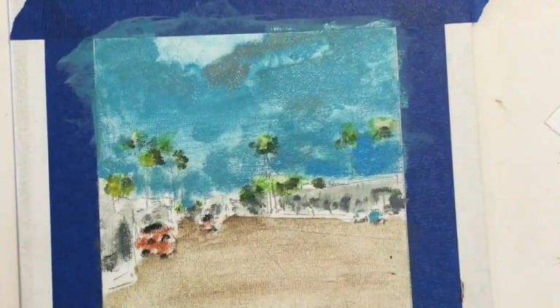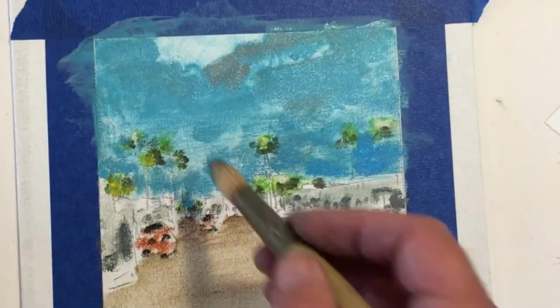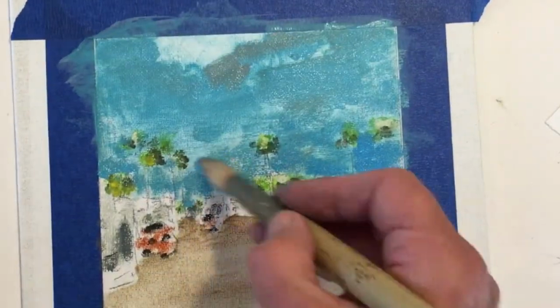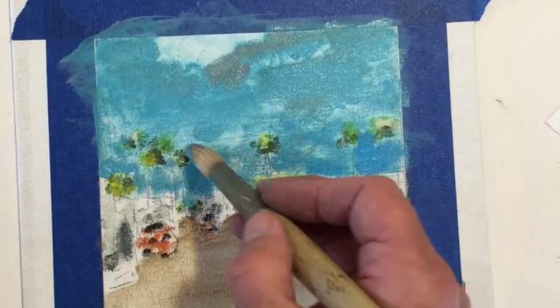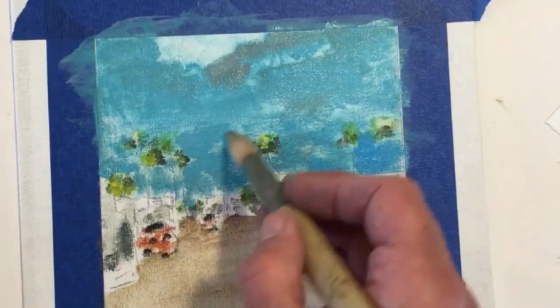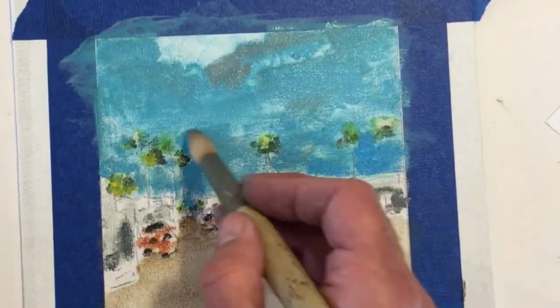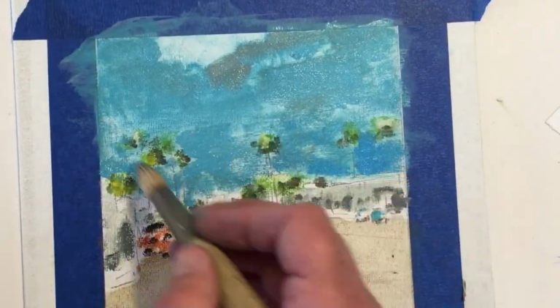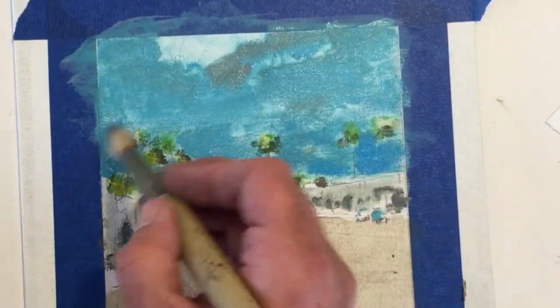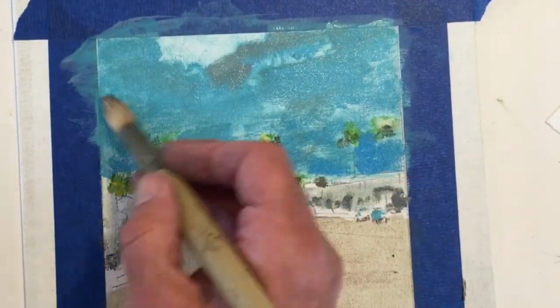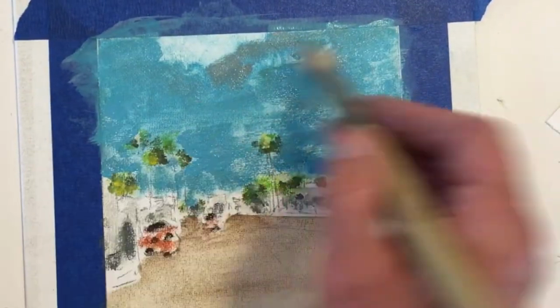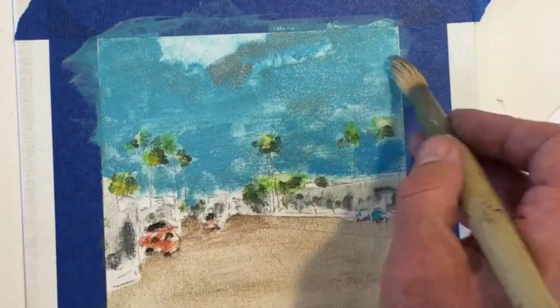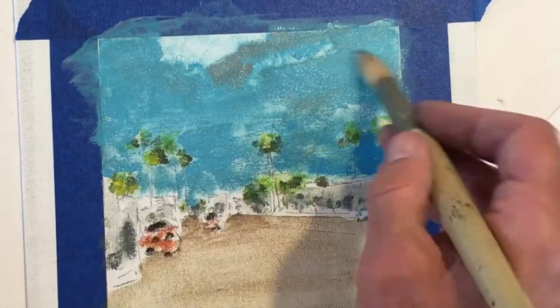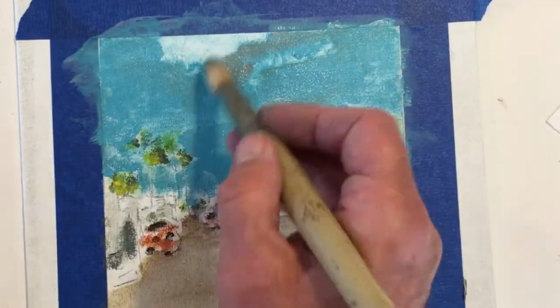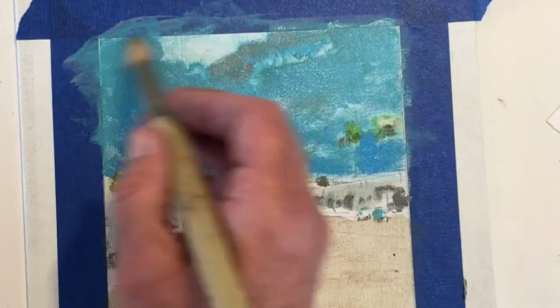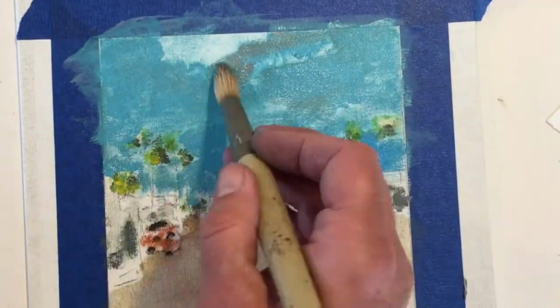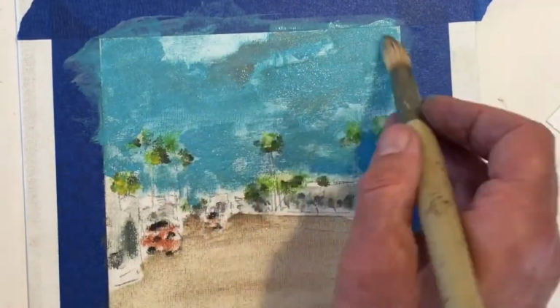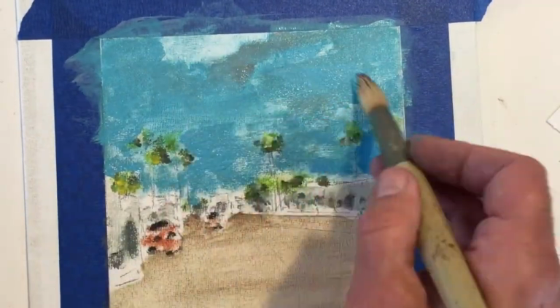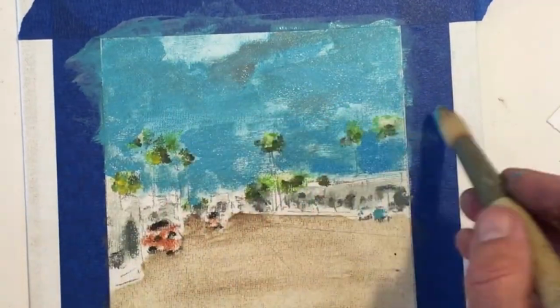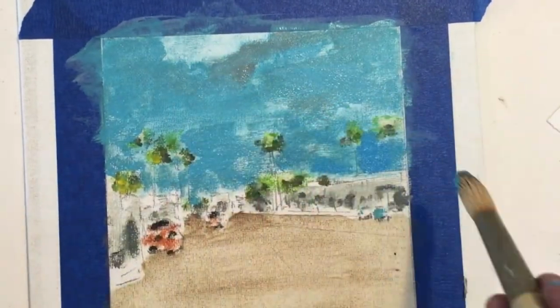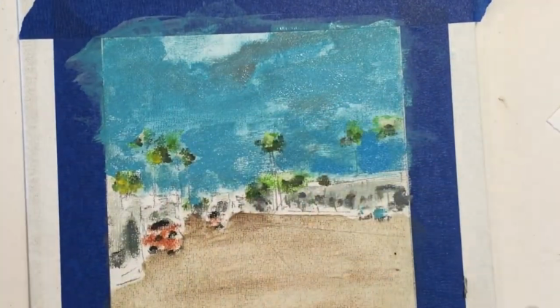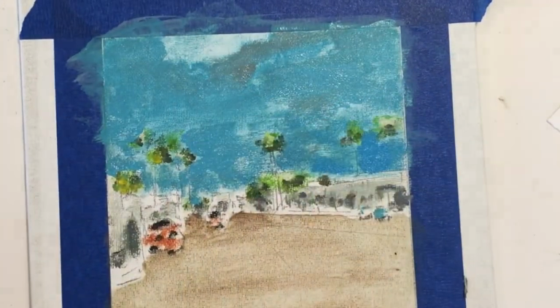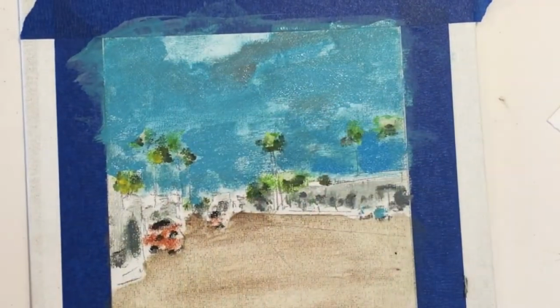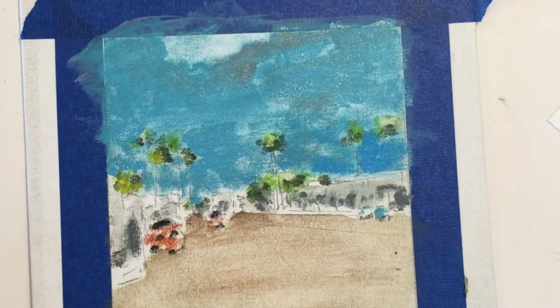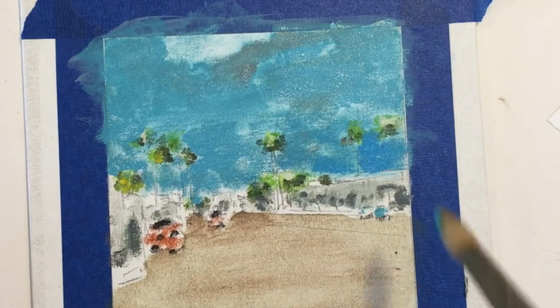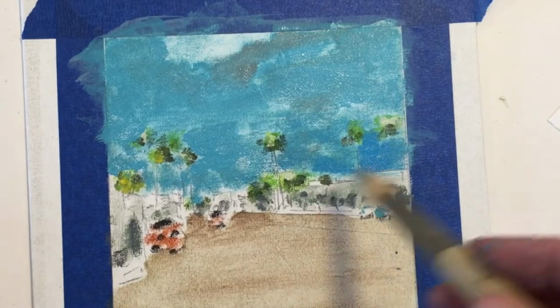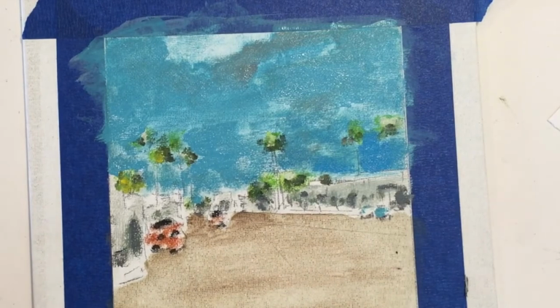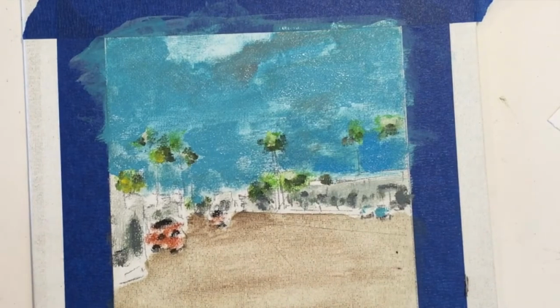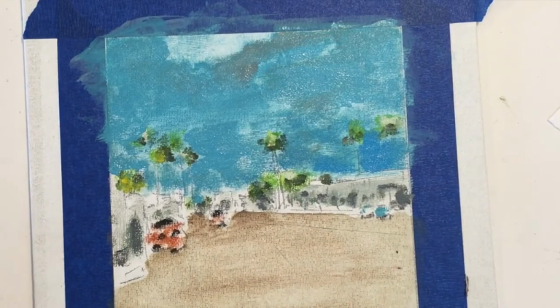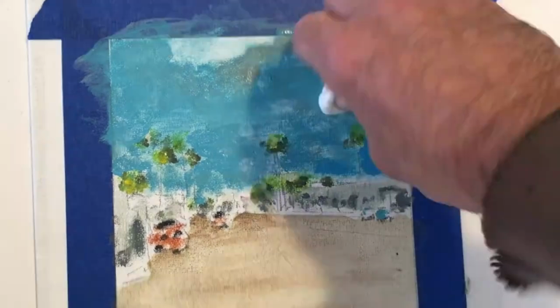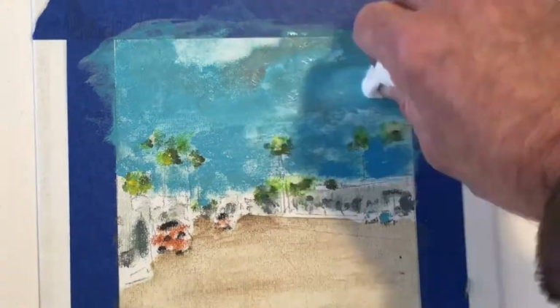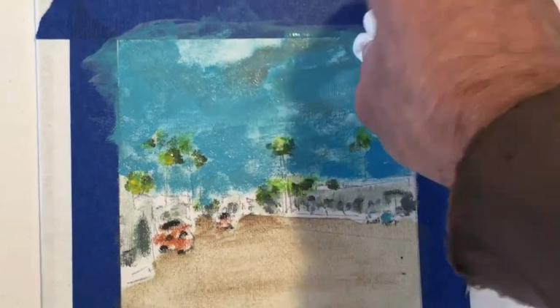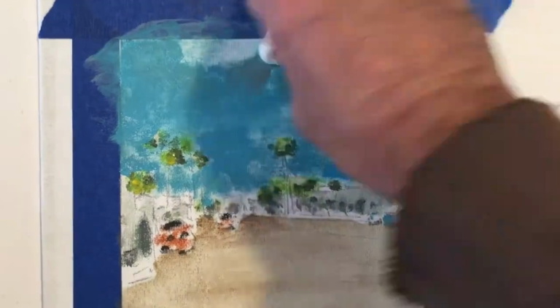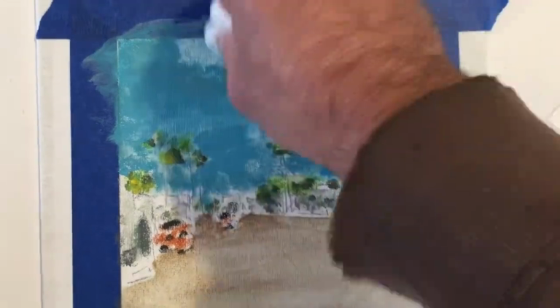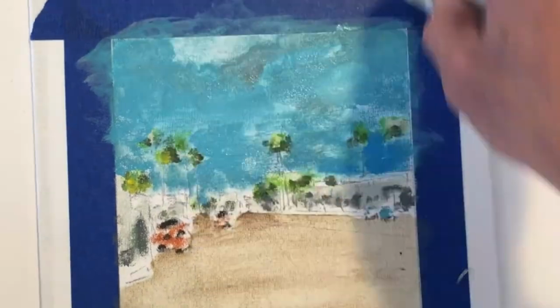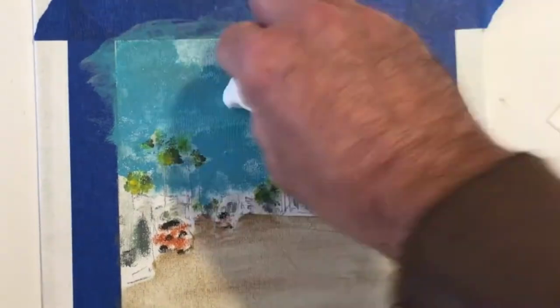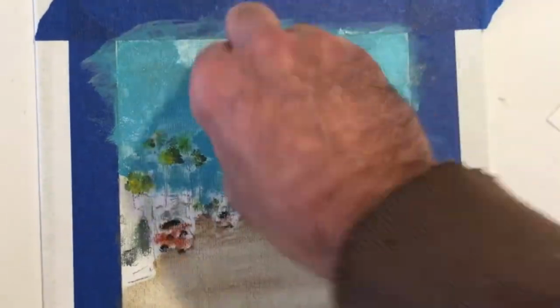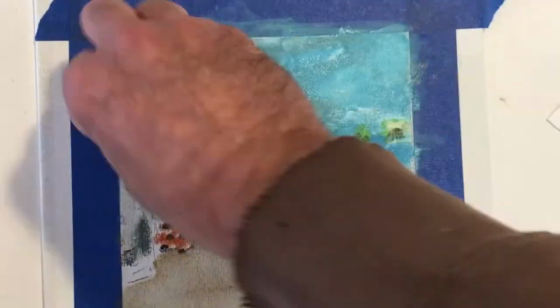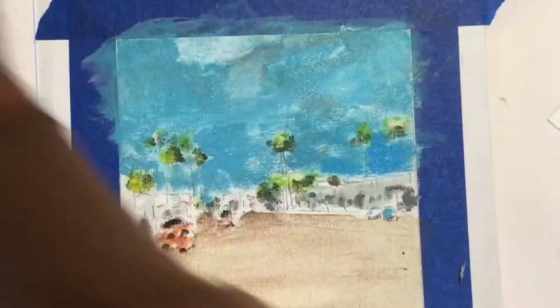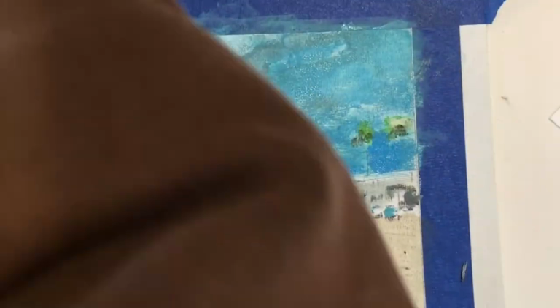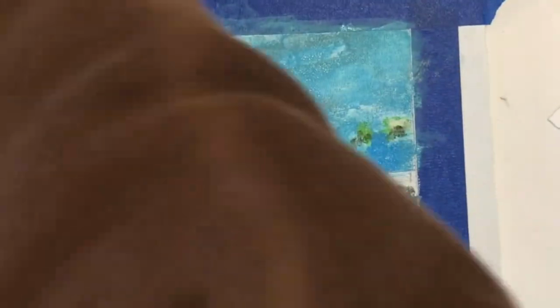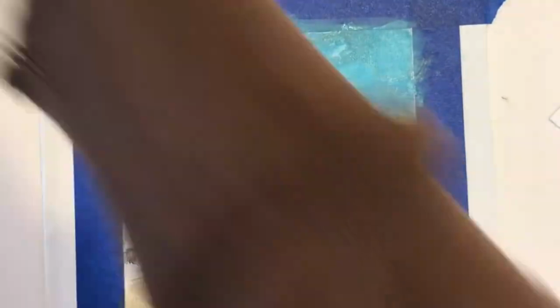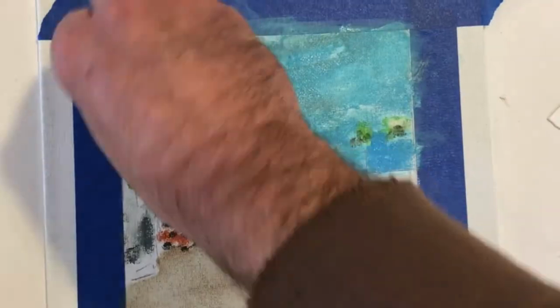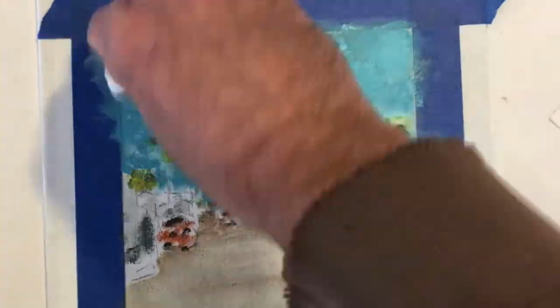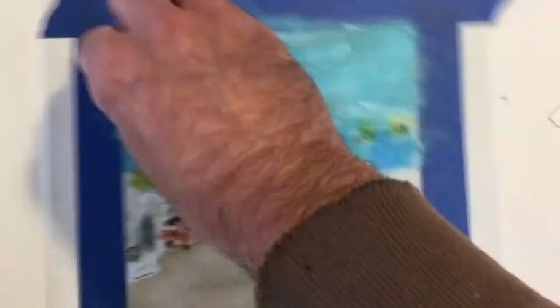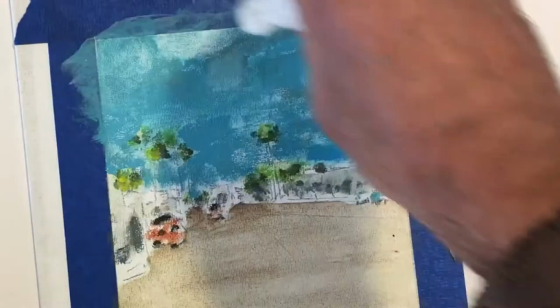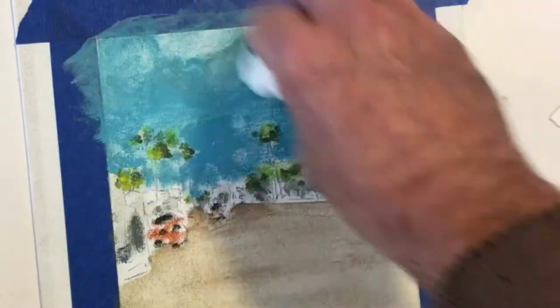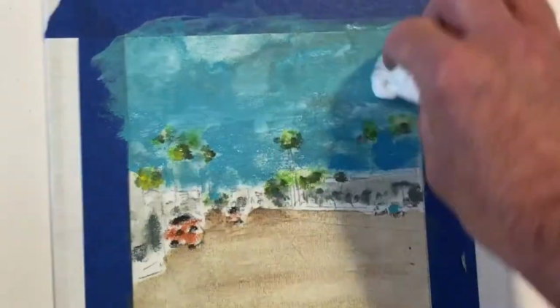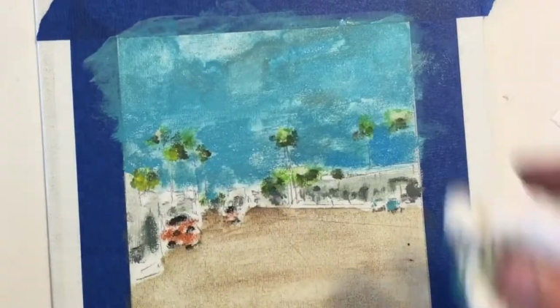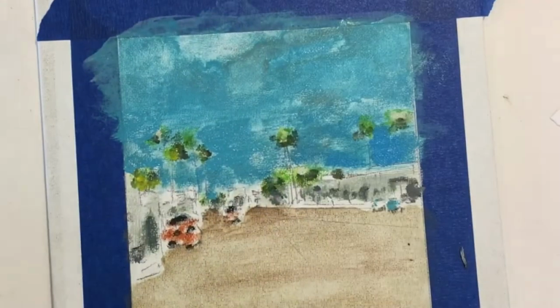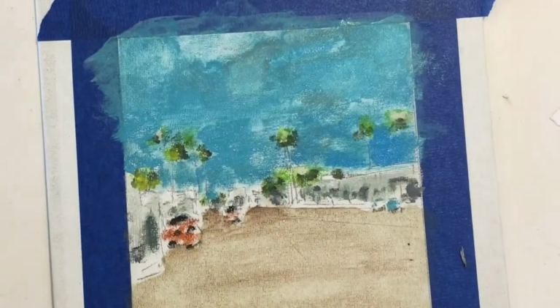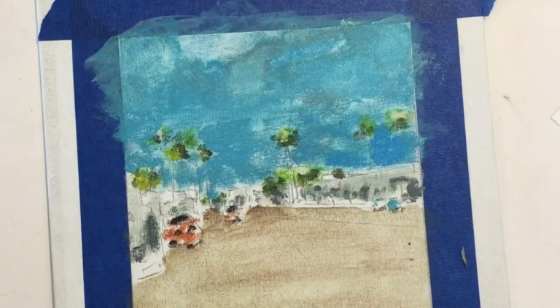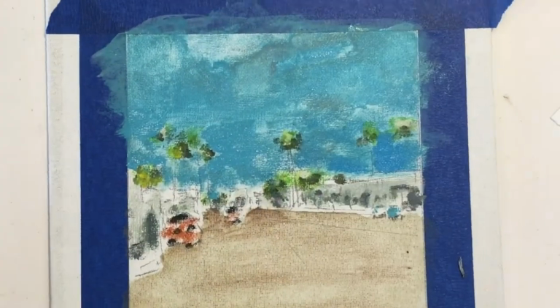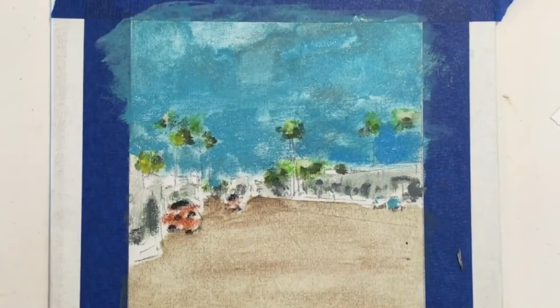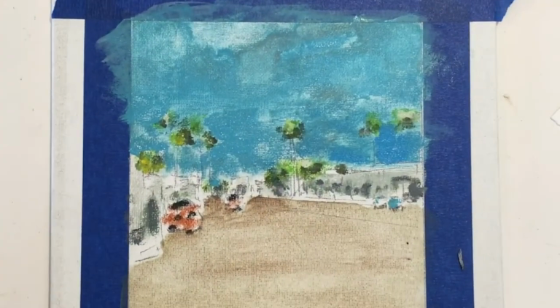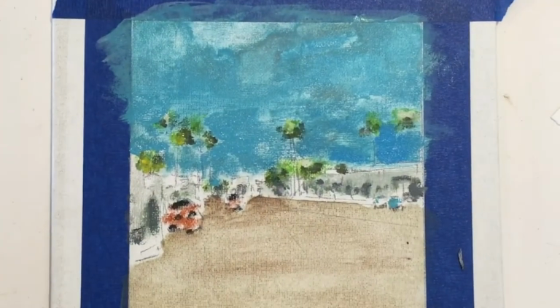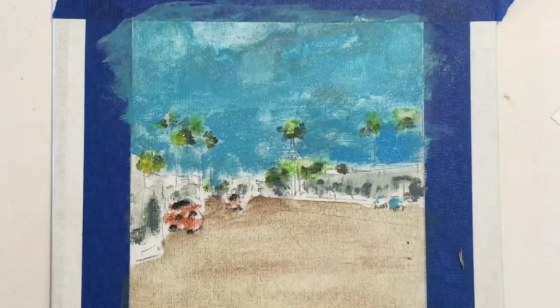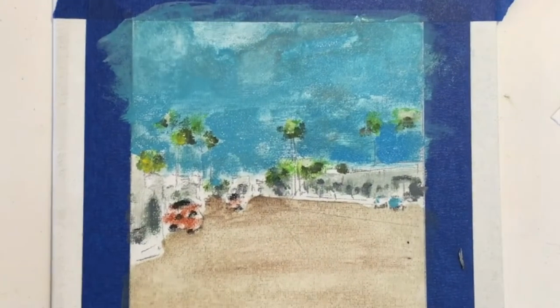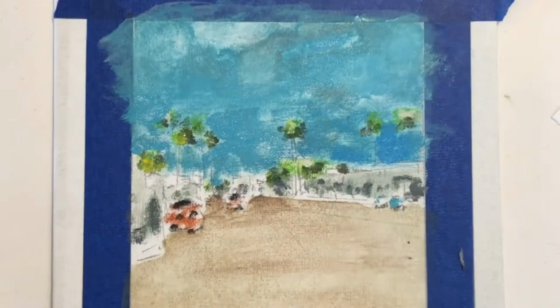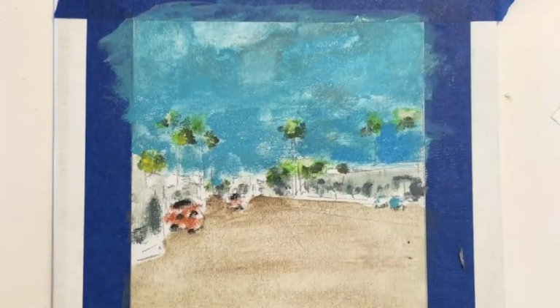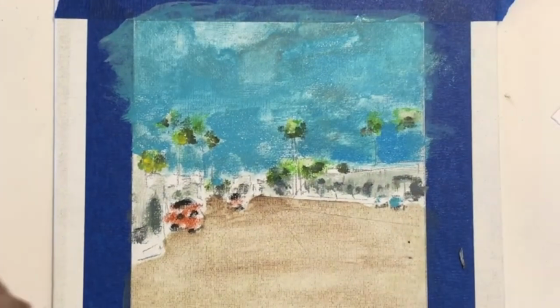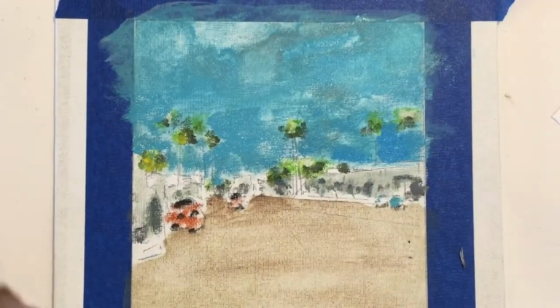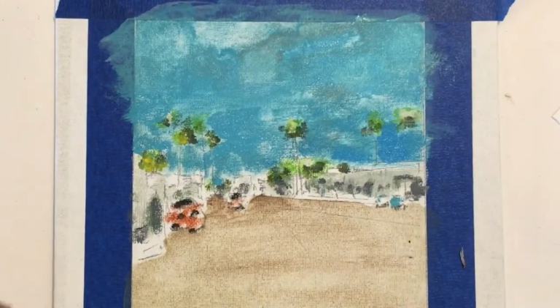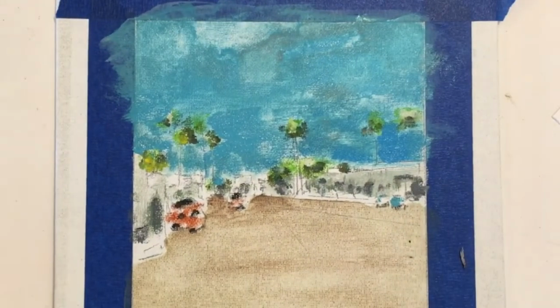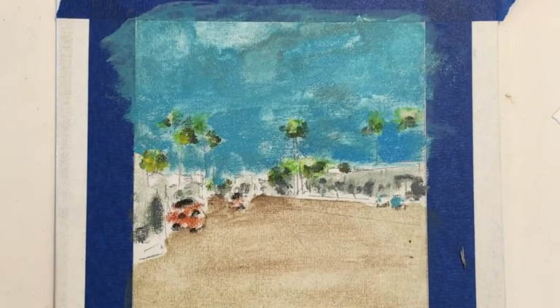Using your rag from time to time to get a texture — maybe evoking a cloud or something like that.